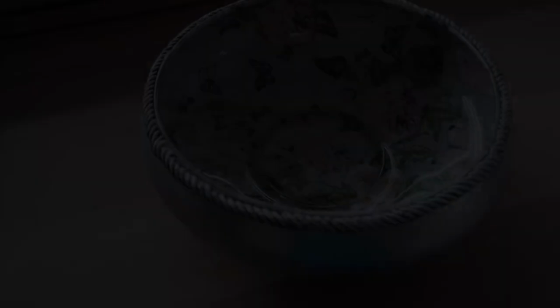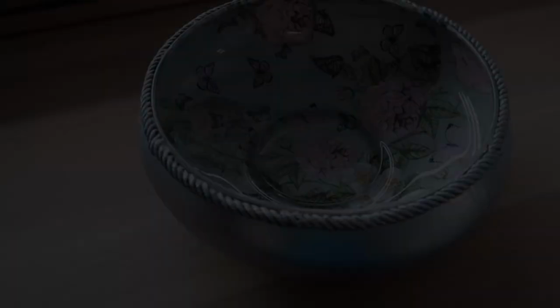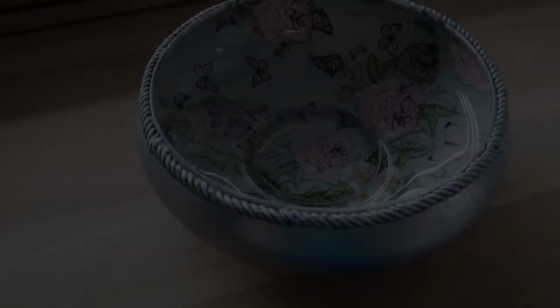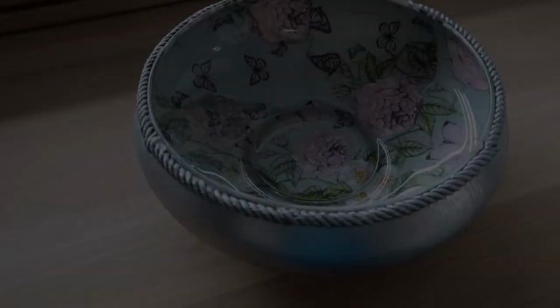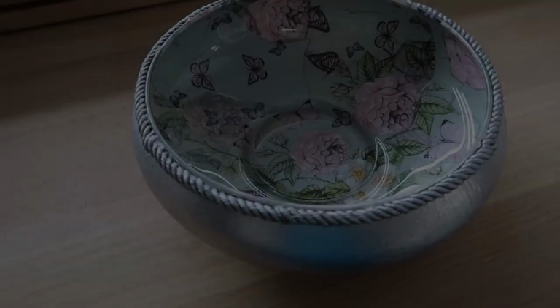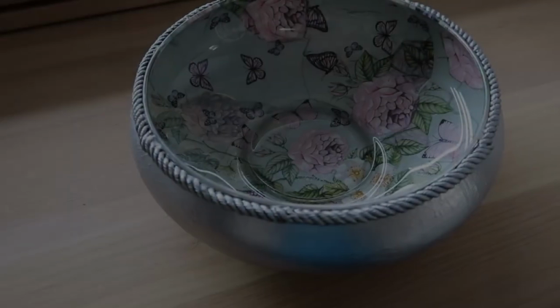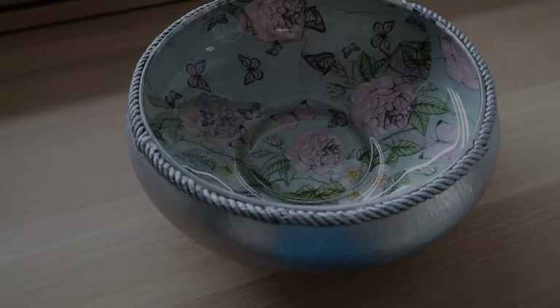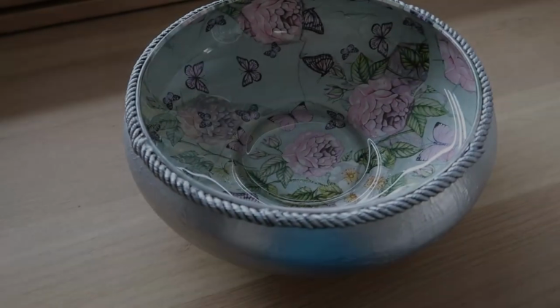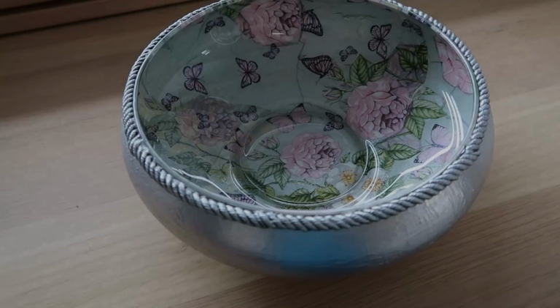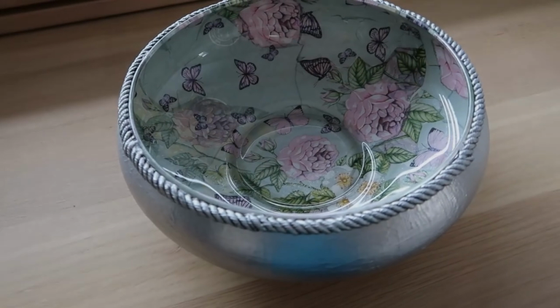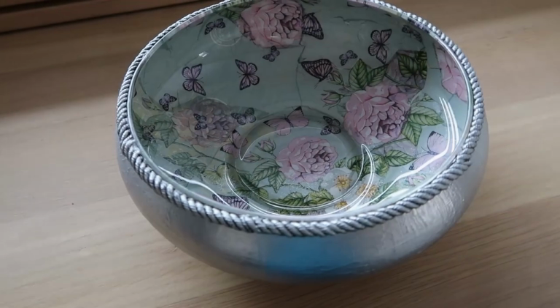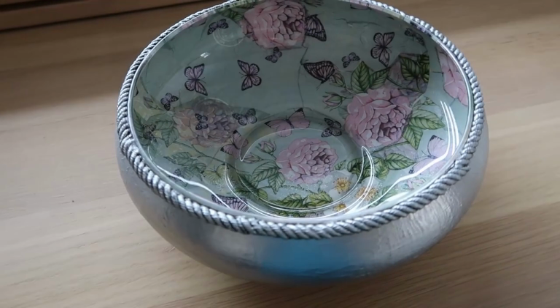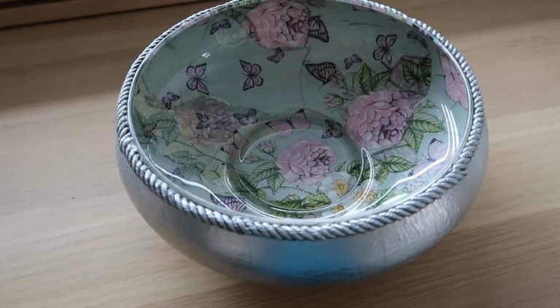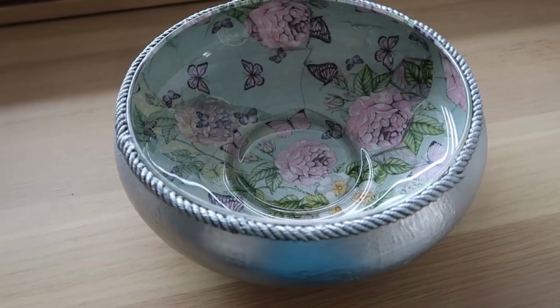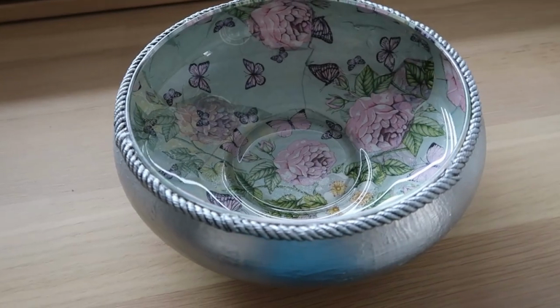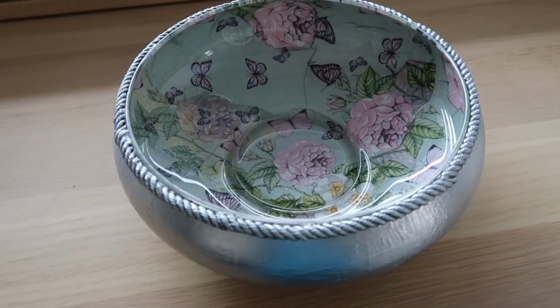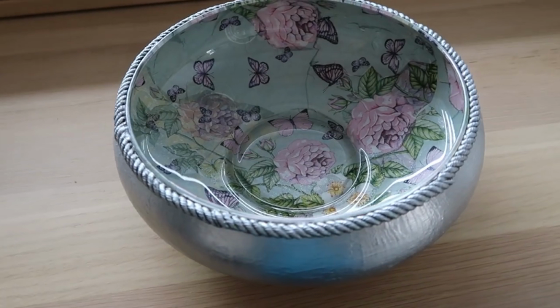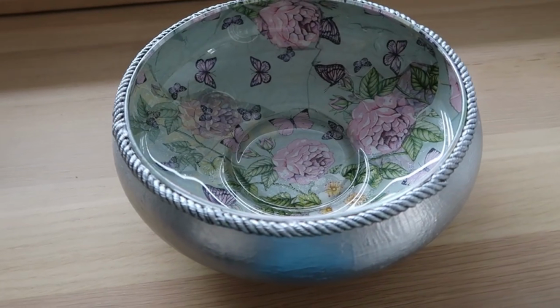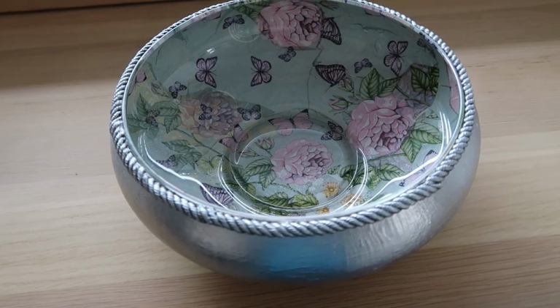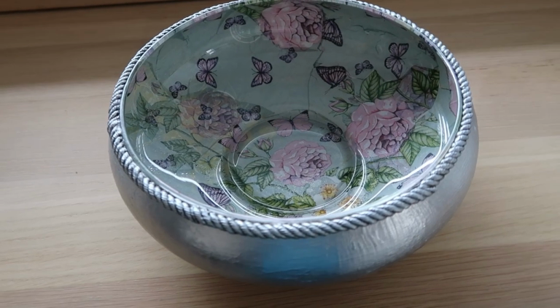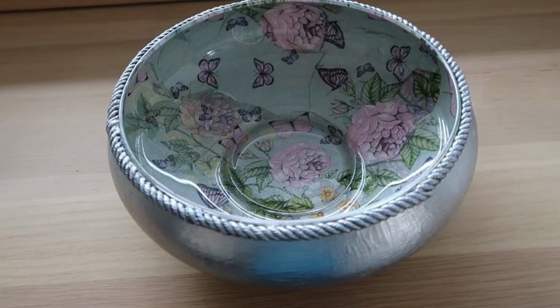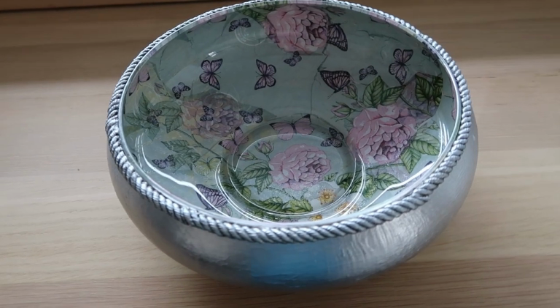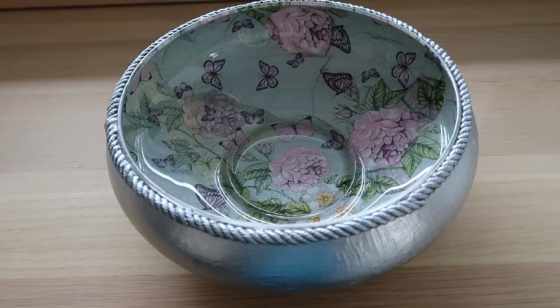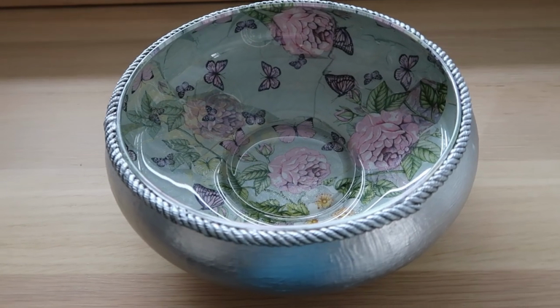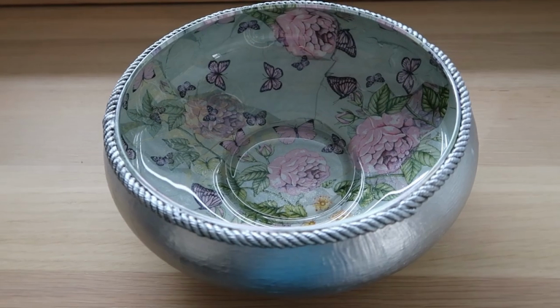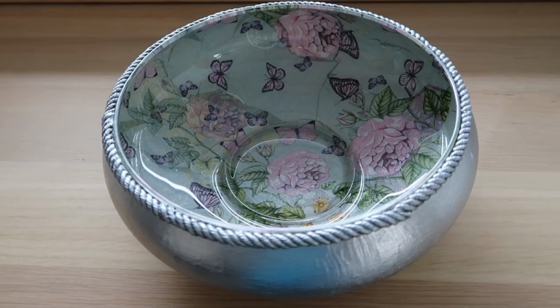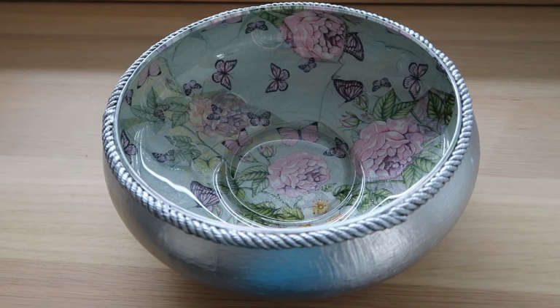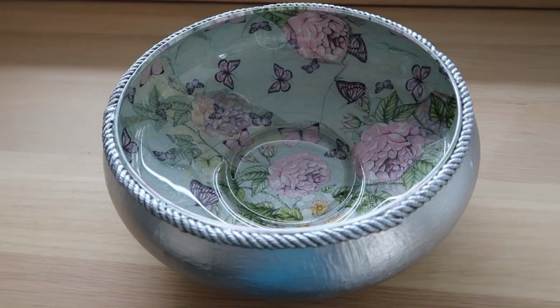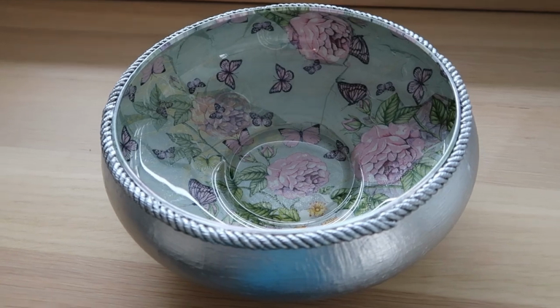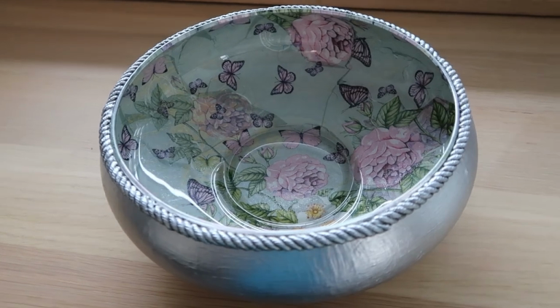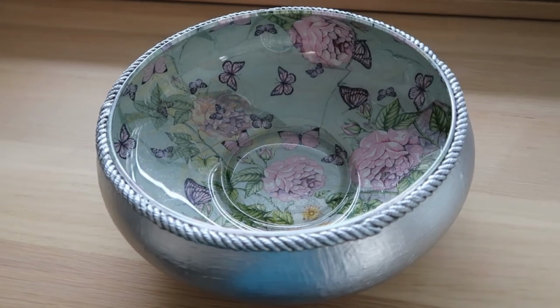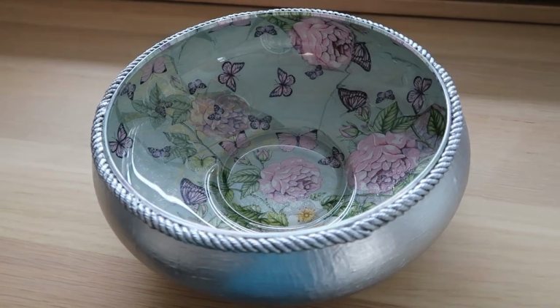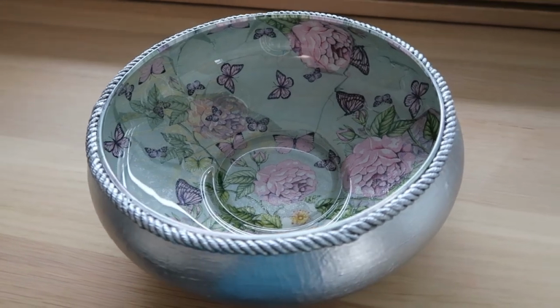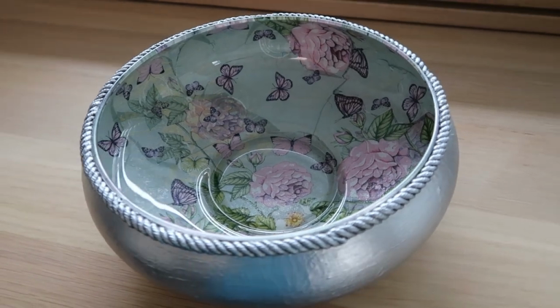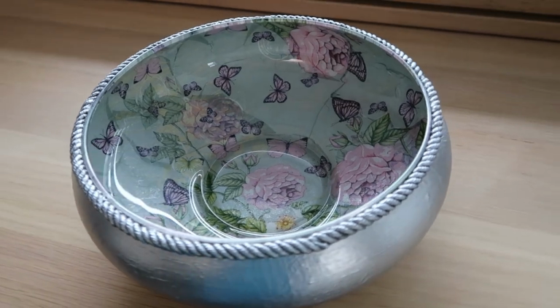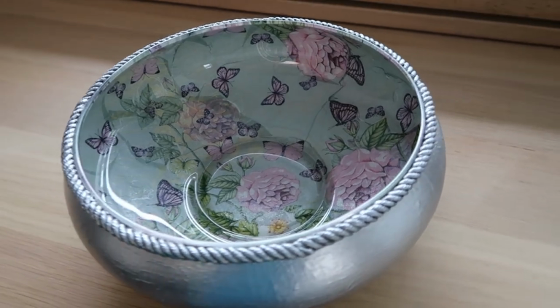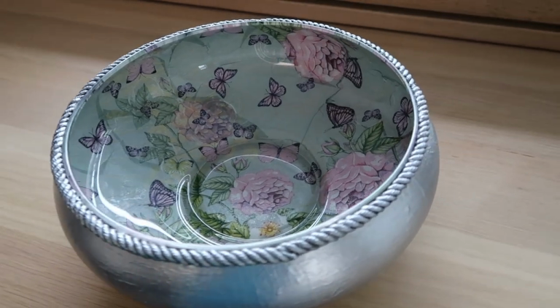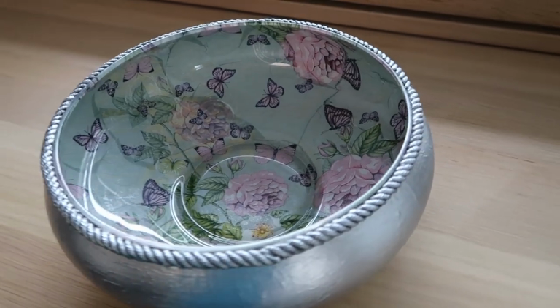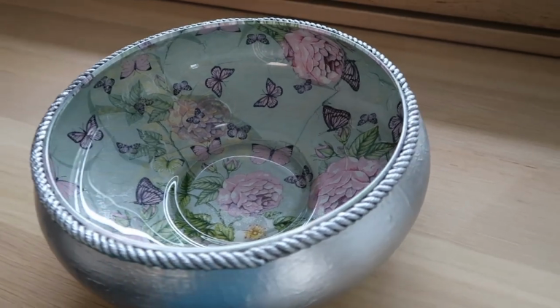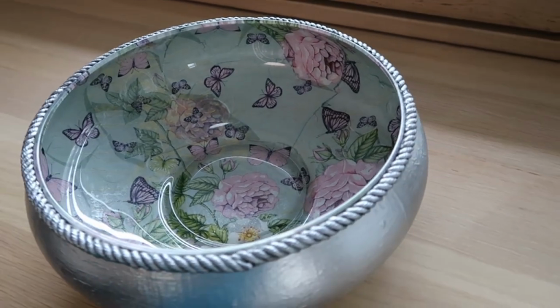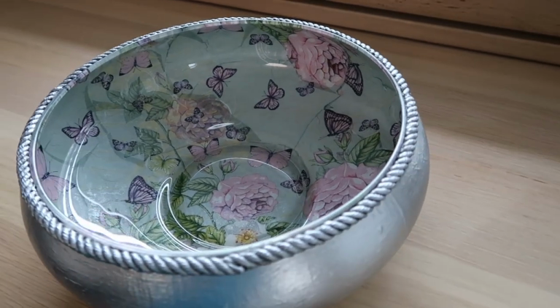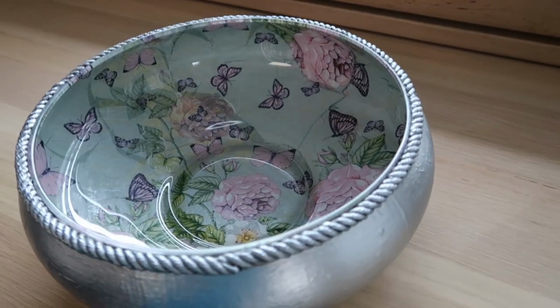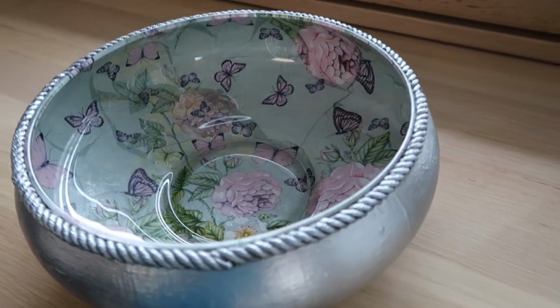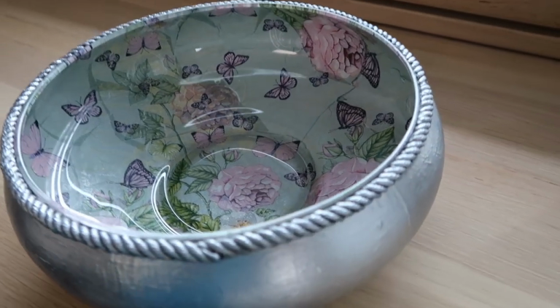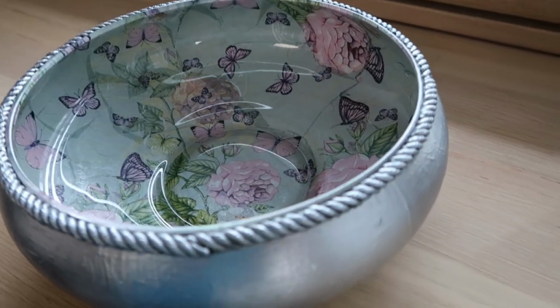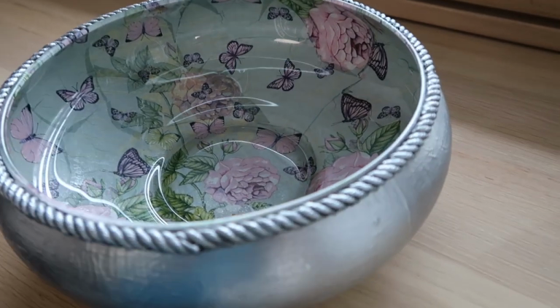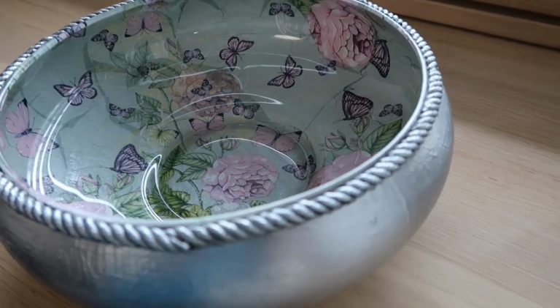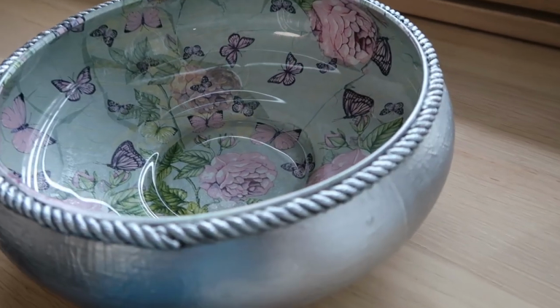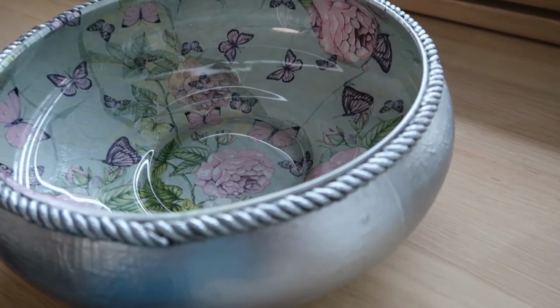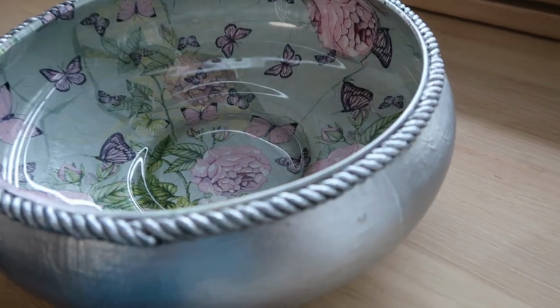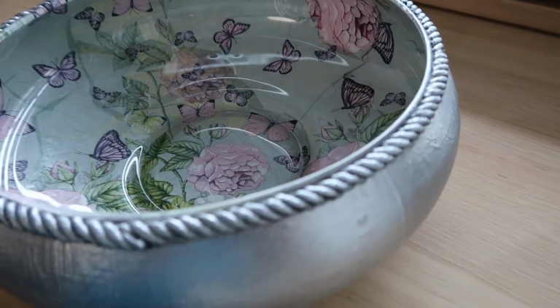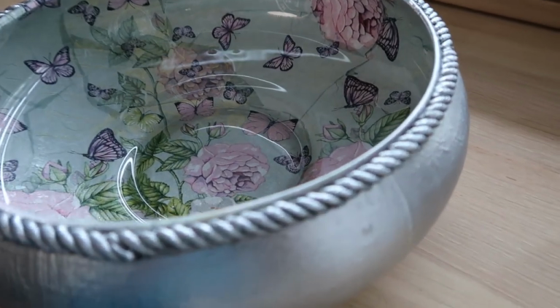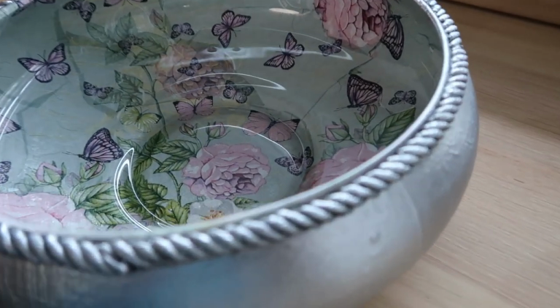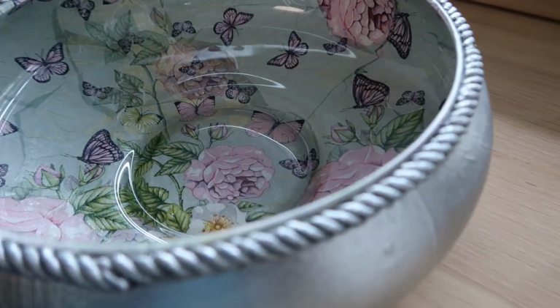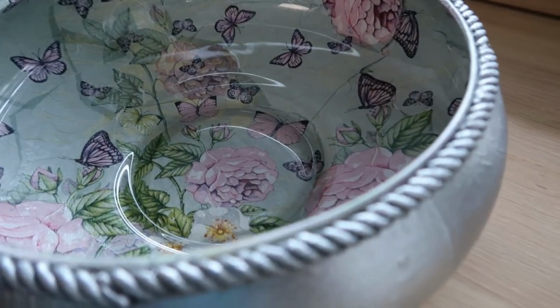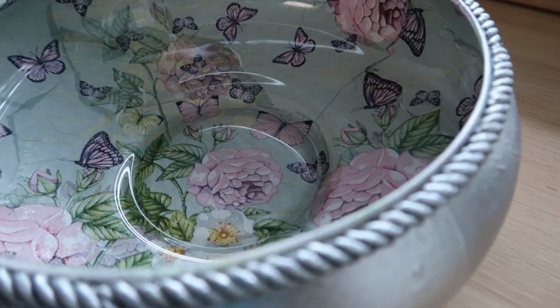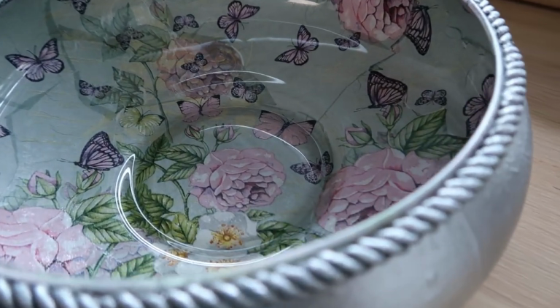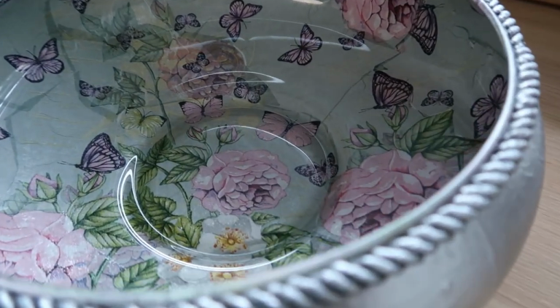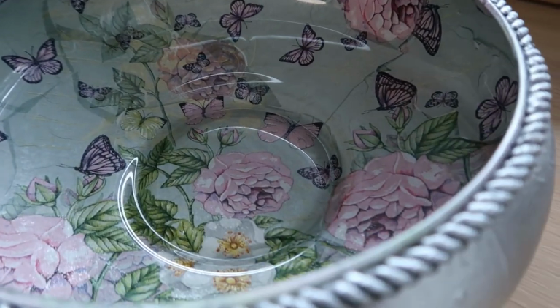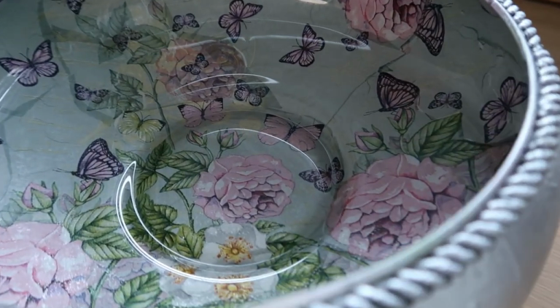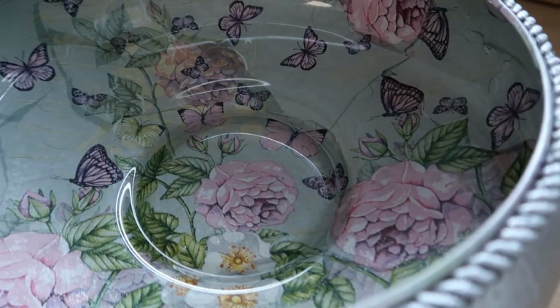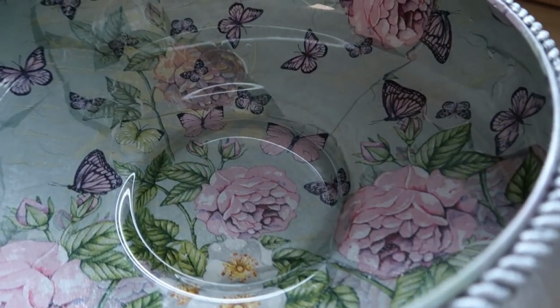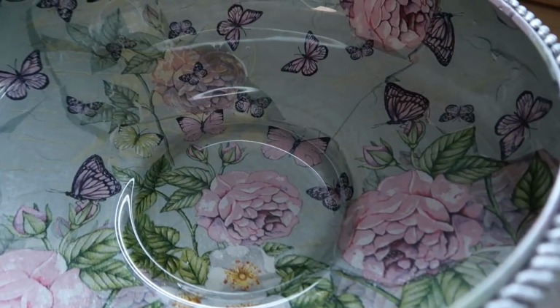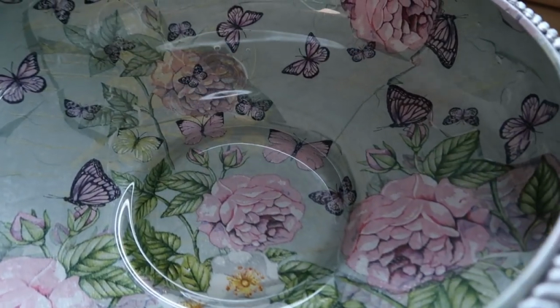And this is the finished bowl. If you liked this video, please subscribe to my channel. Thank you for watching.